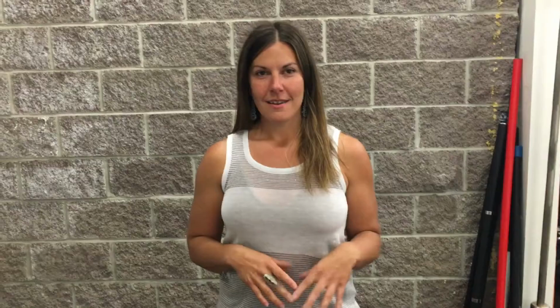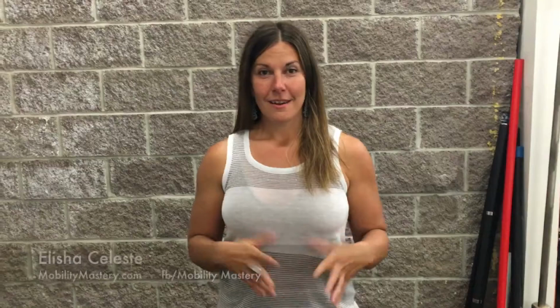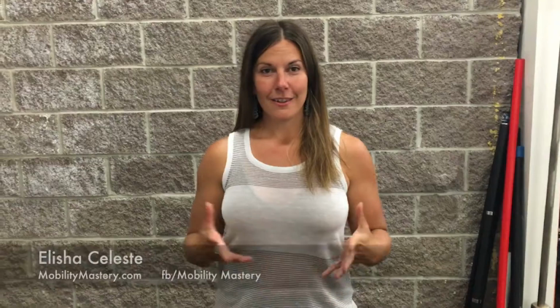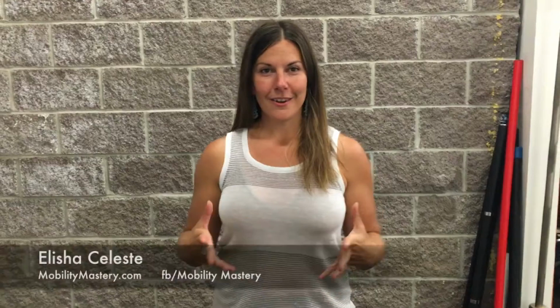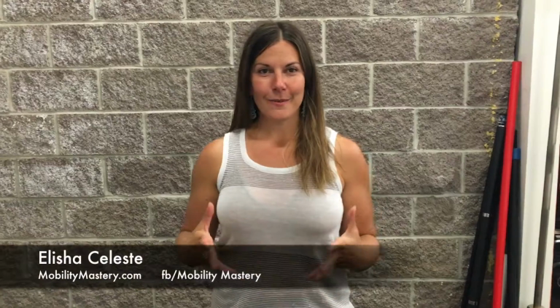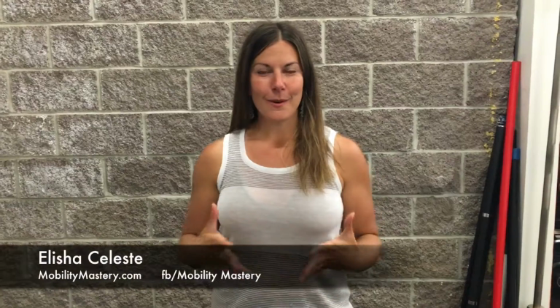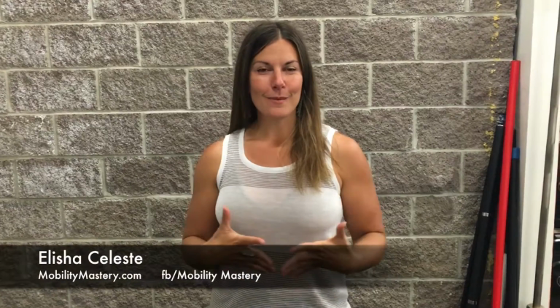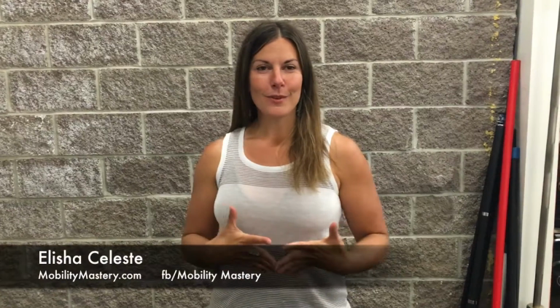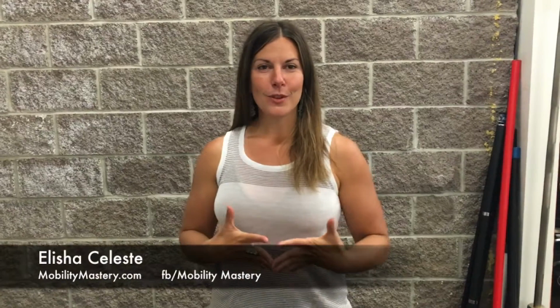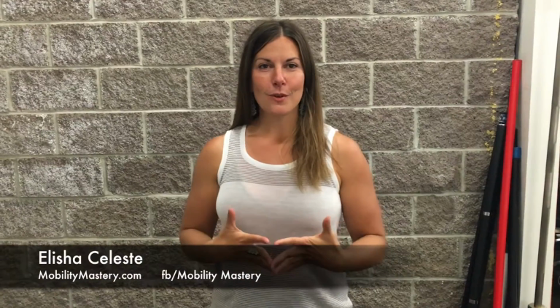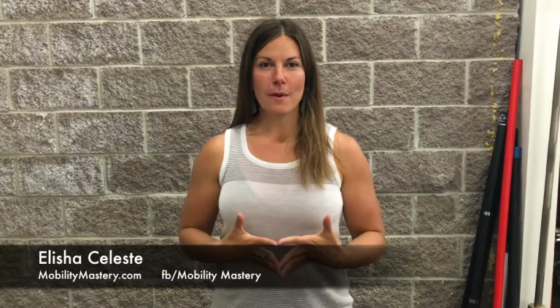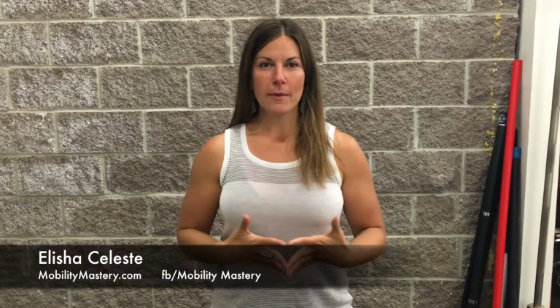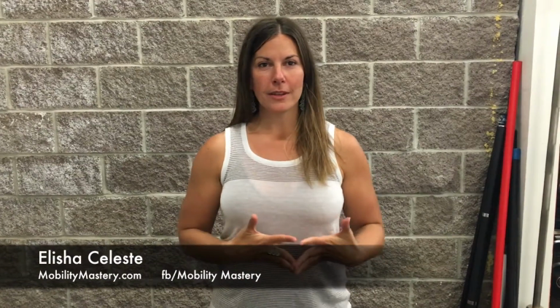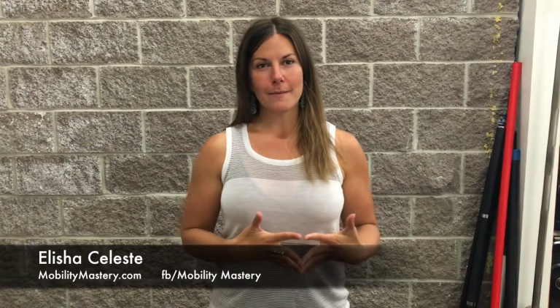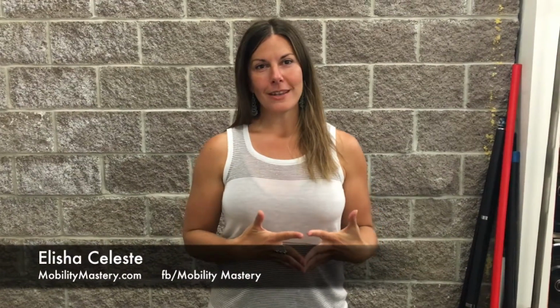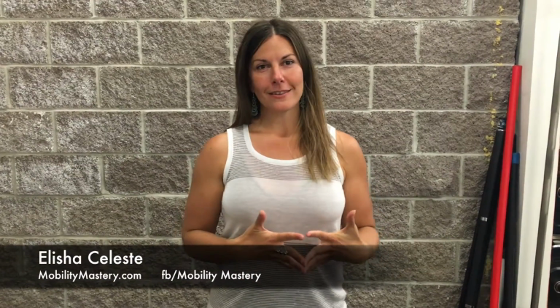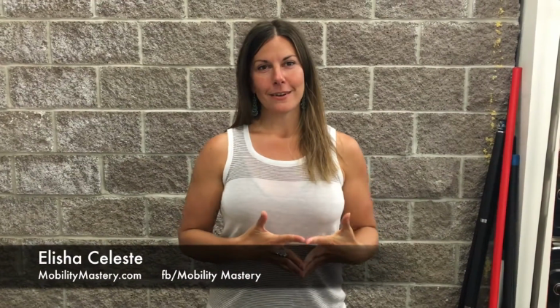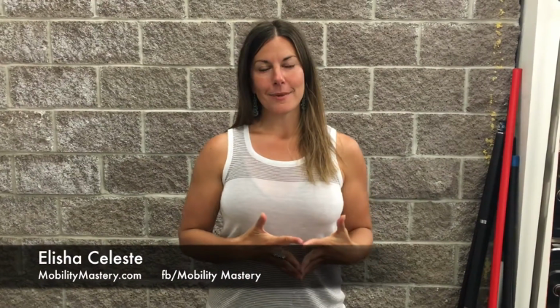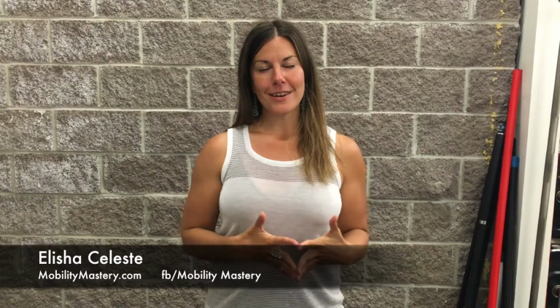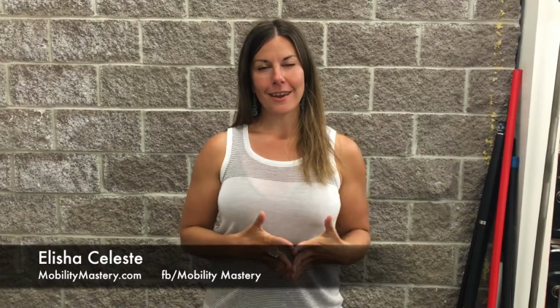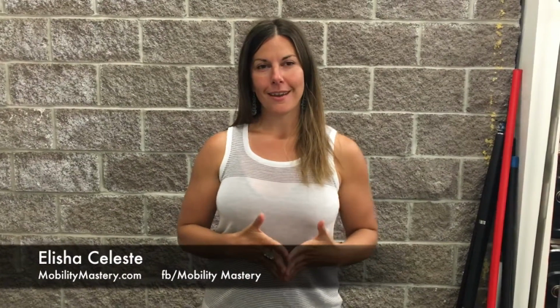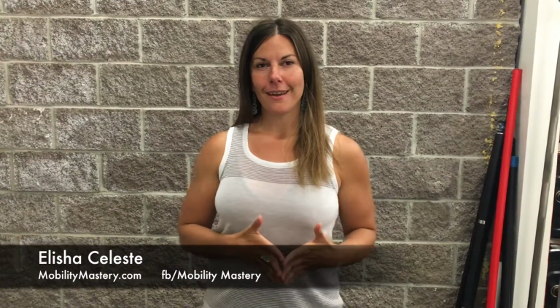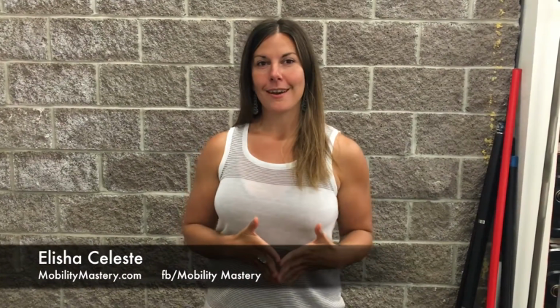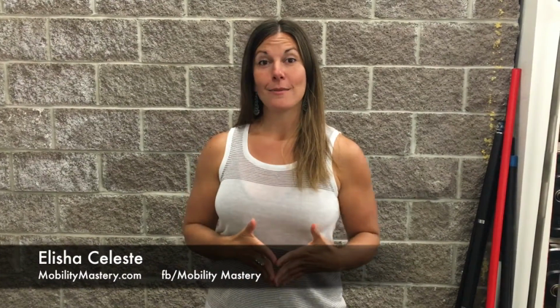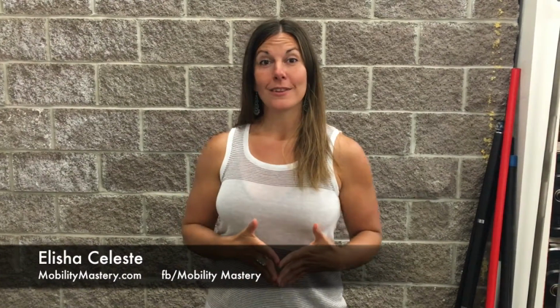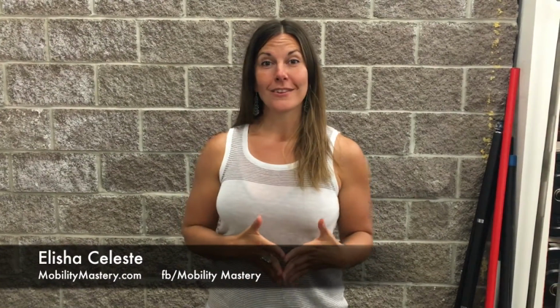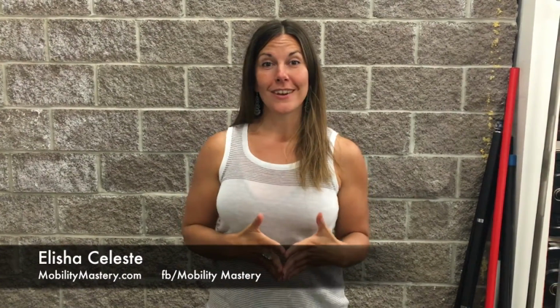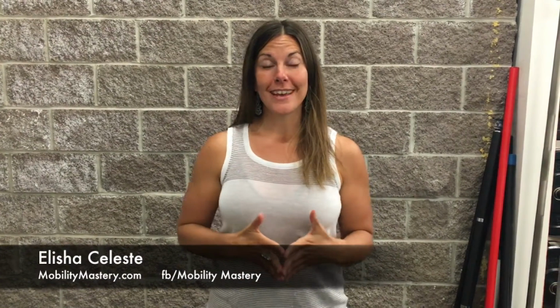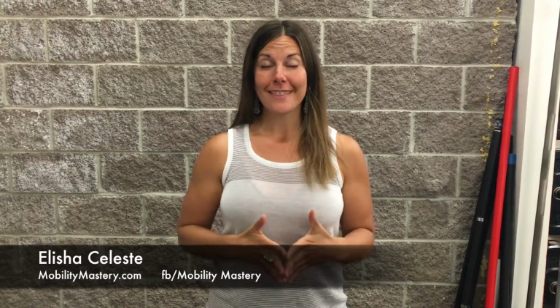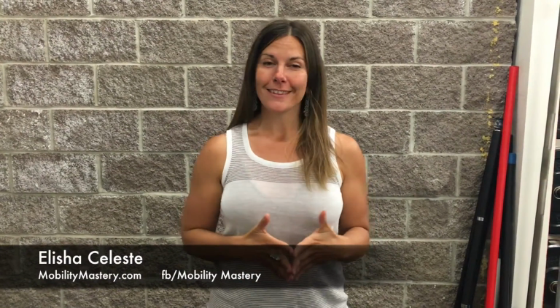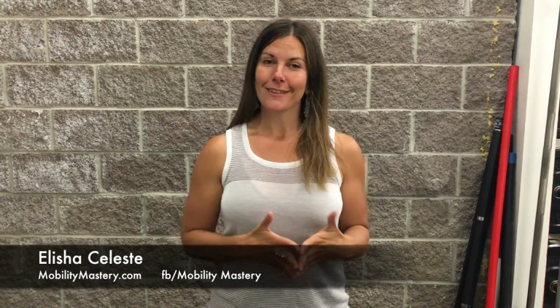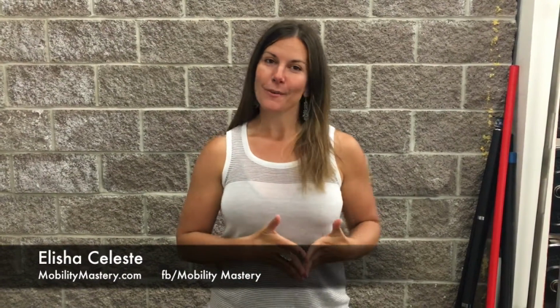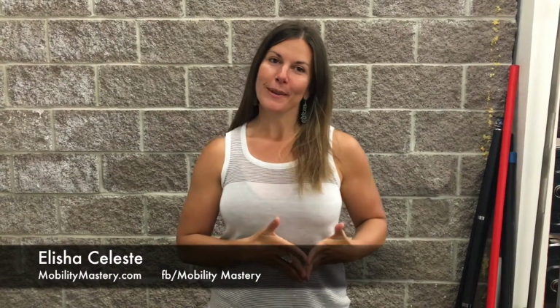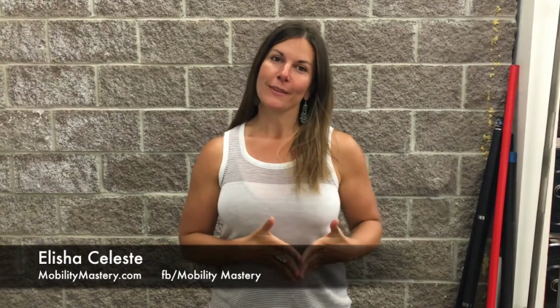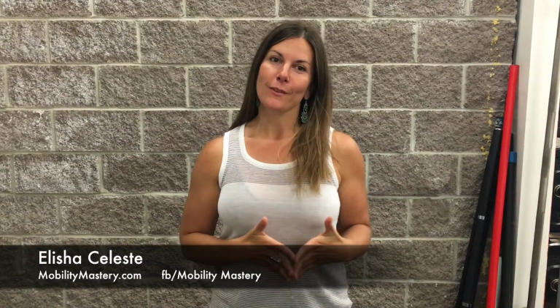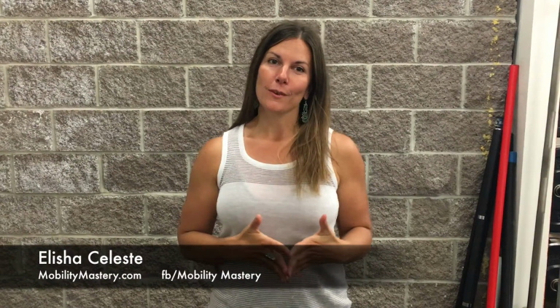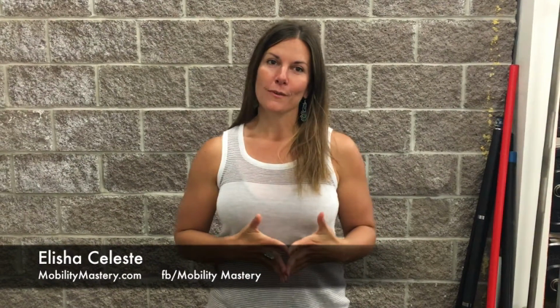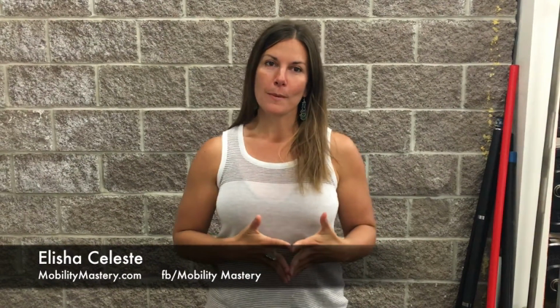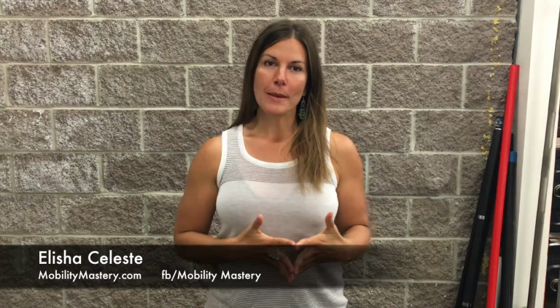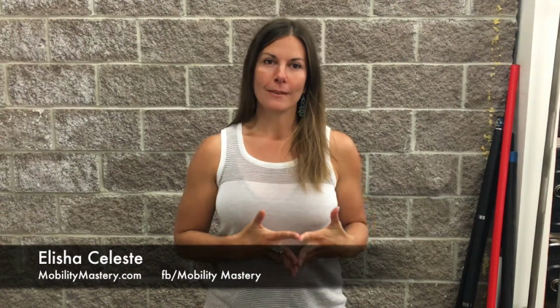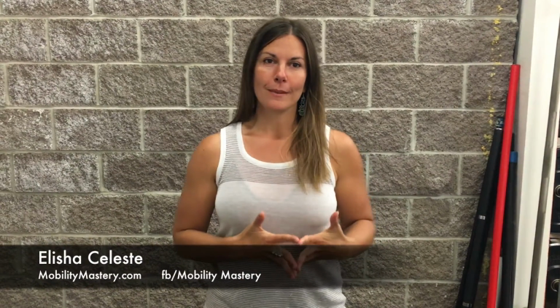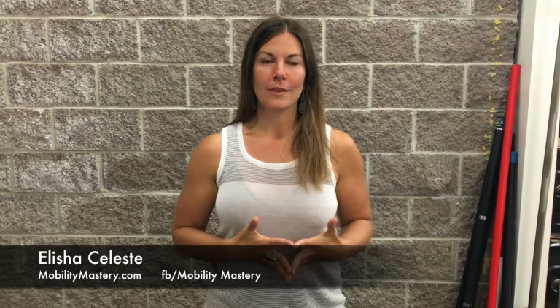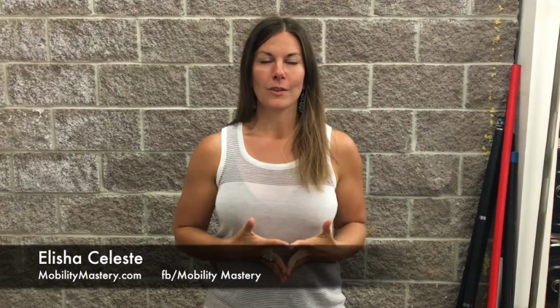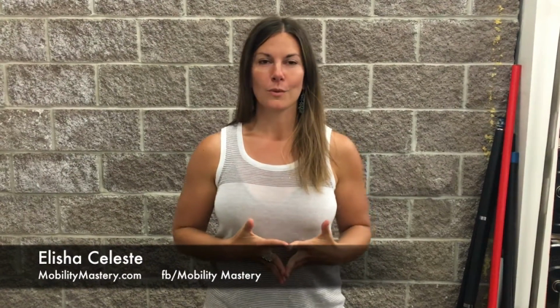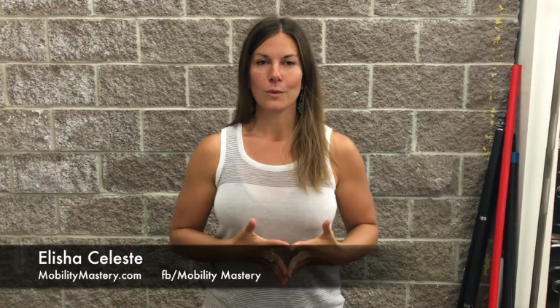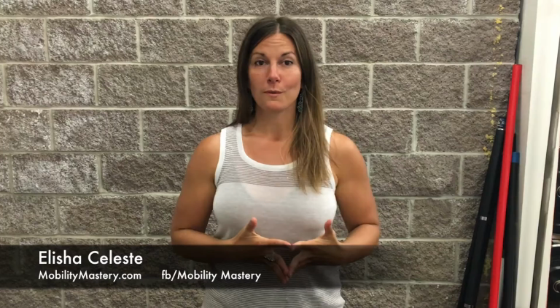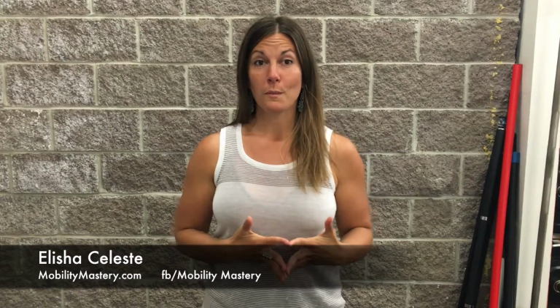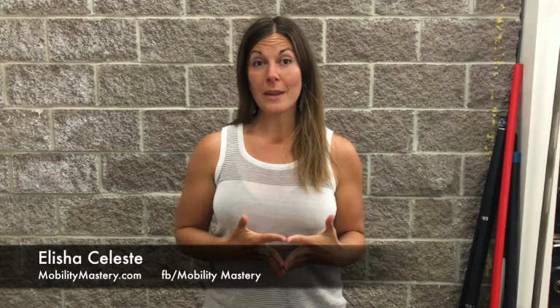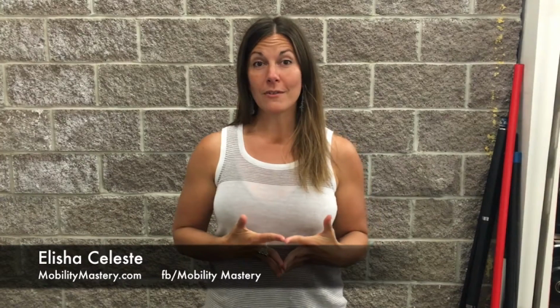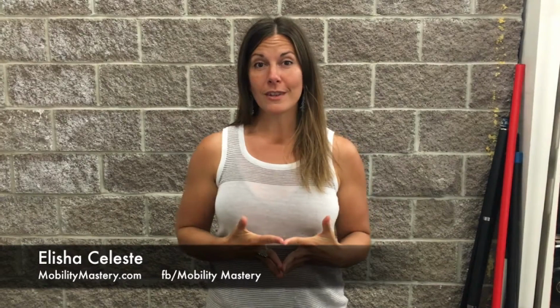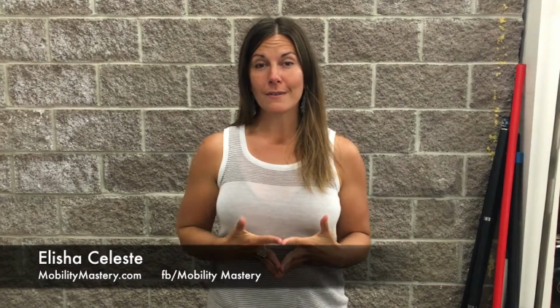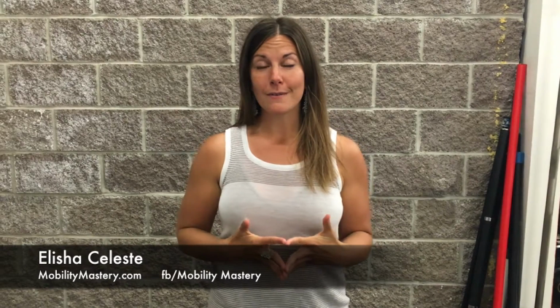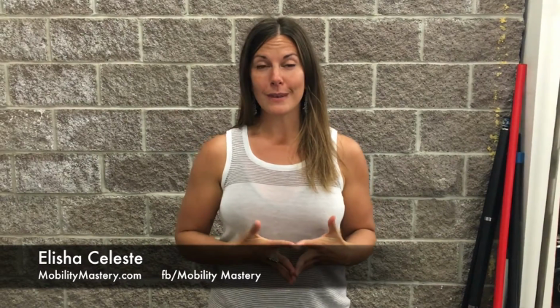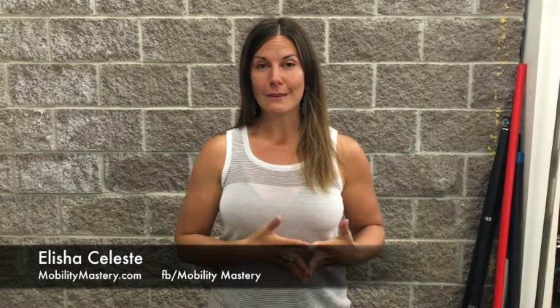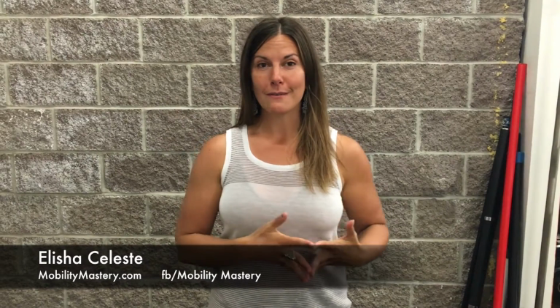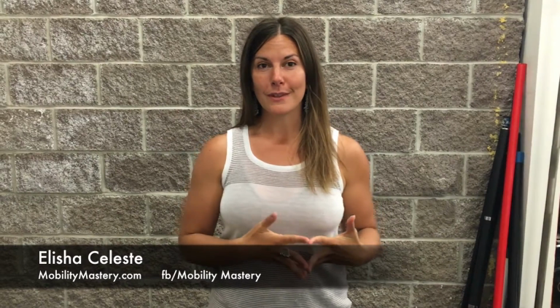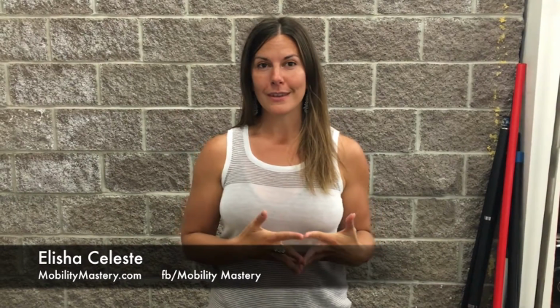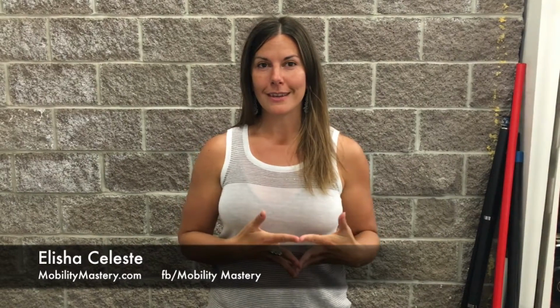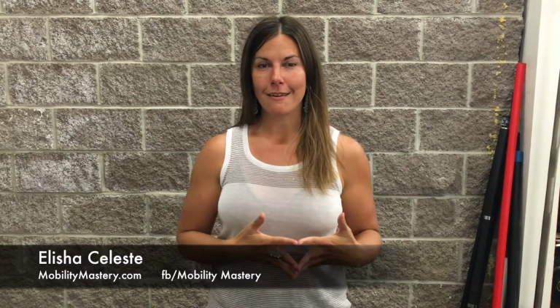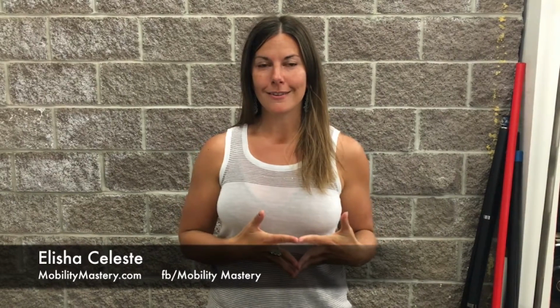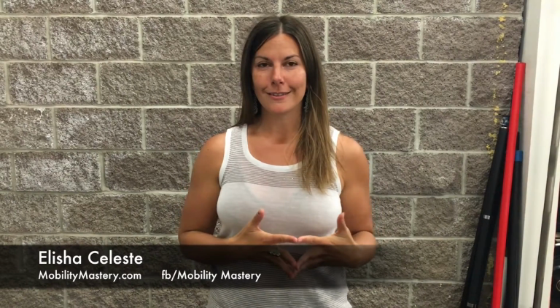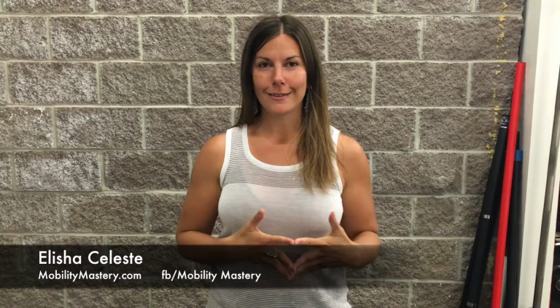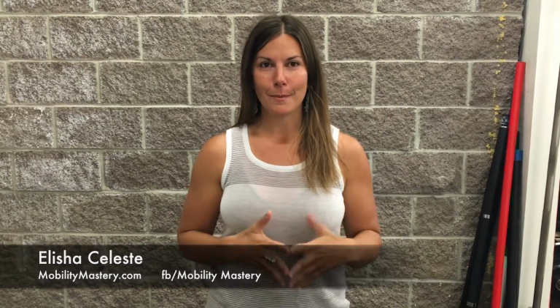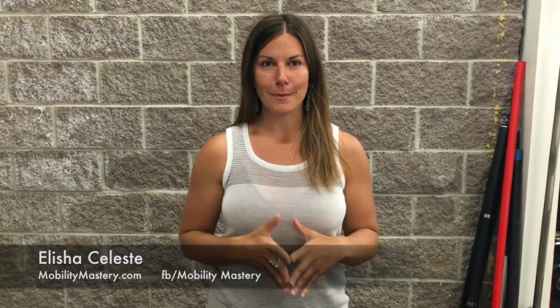Hello and welcome to Mobility Mastery Monday. I'm Alicia and this is your weekly source for the best tips and tools for pain relief and feeling unstoppable.